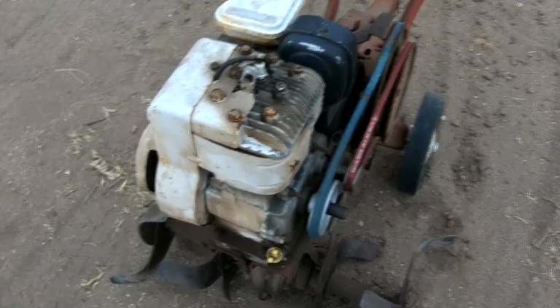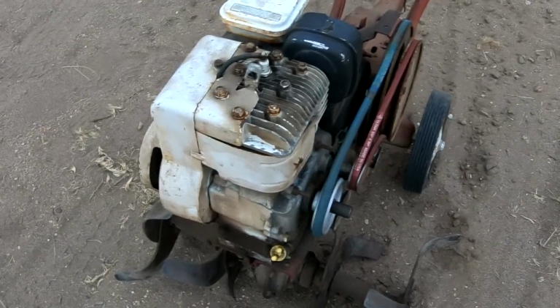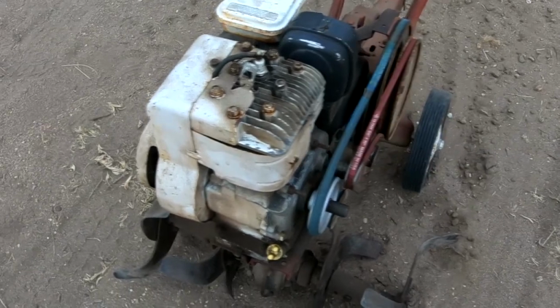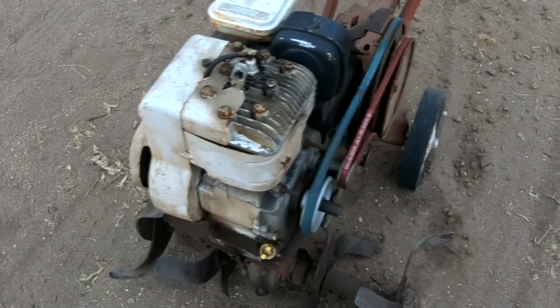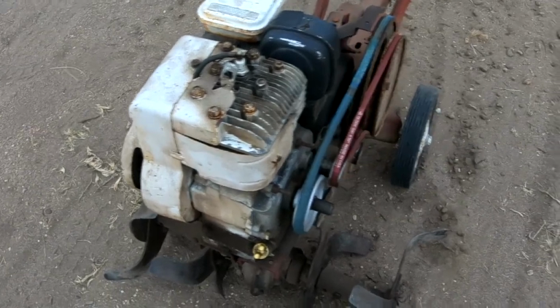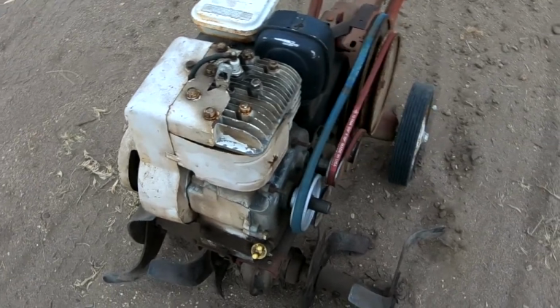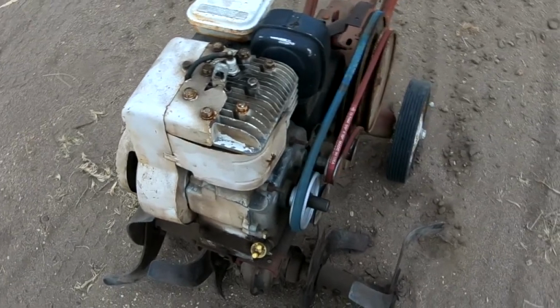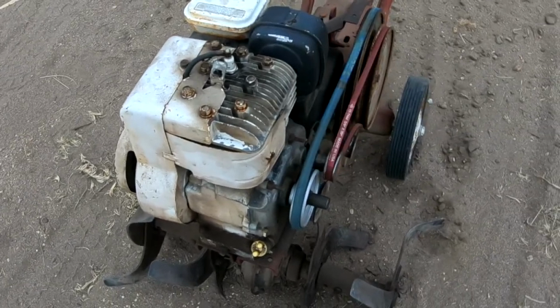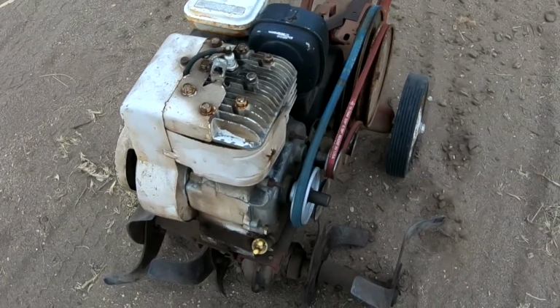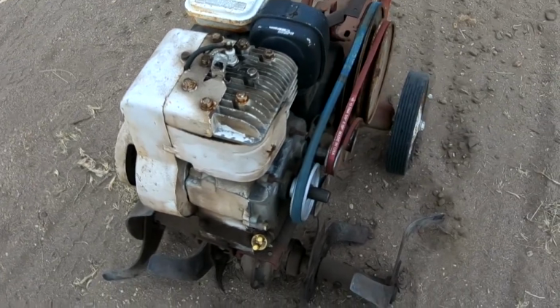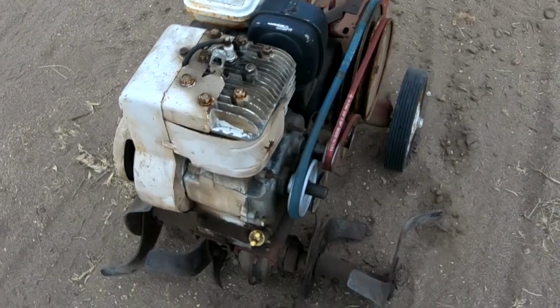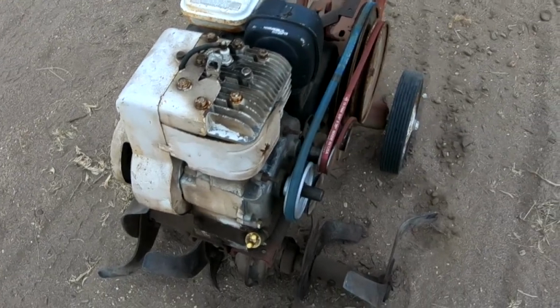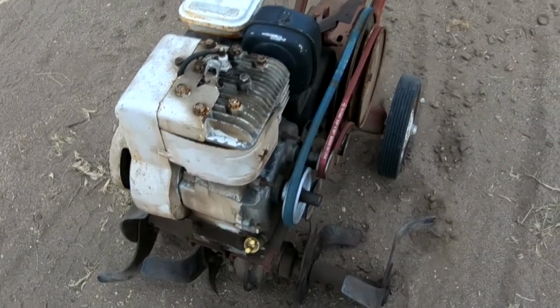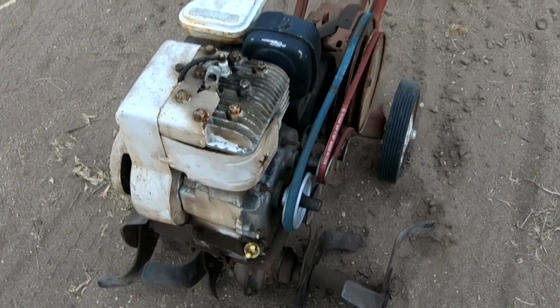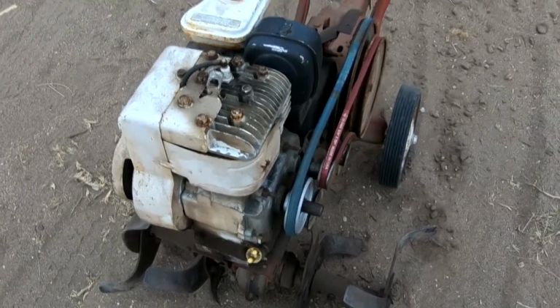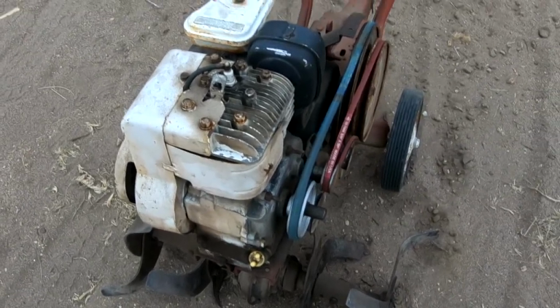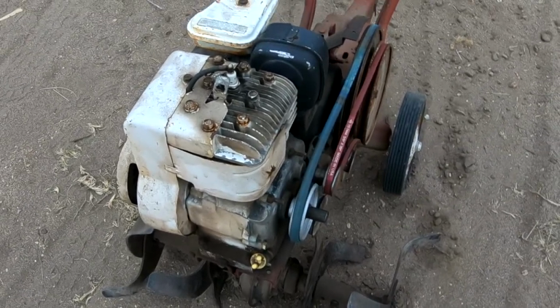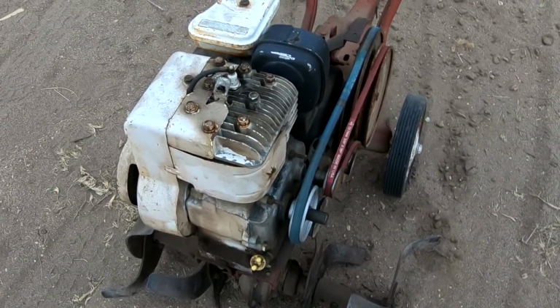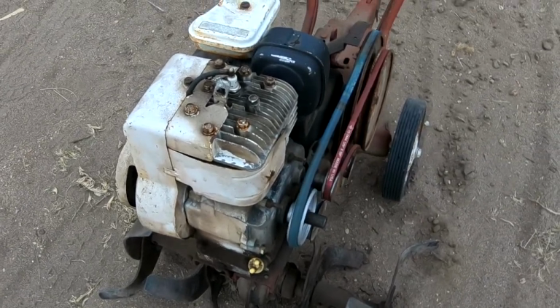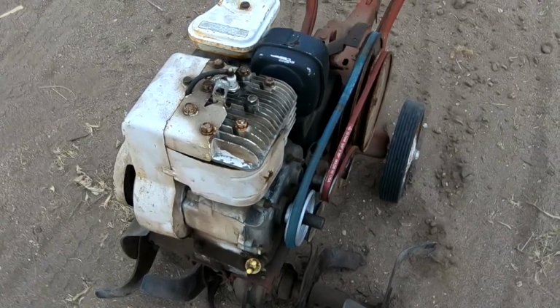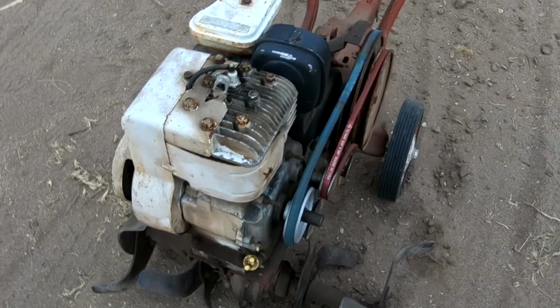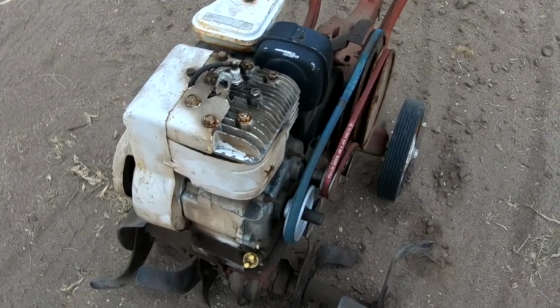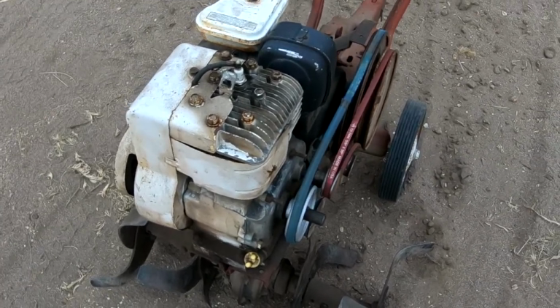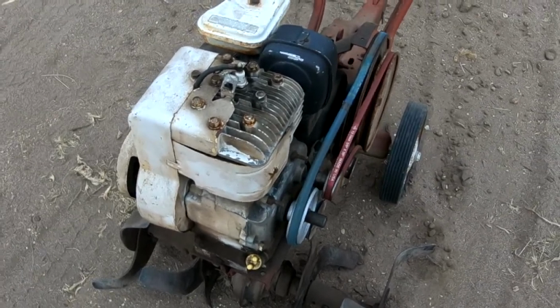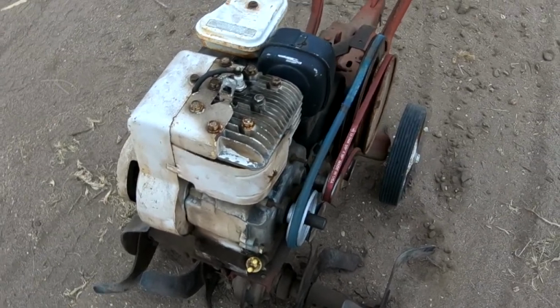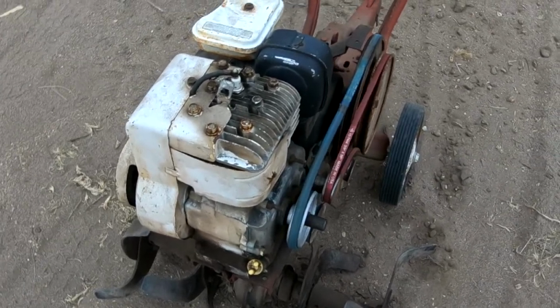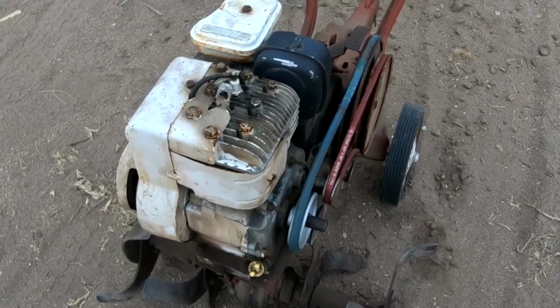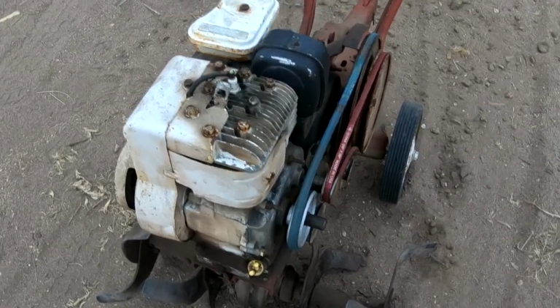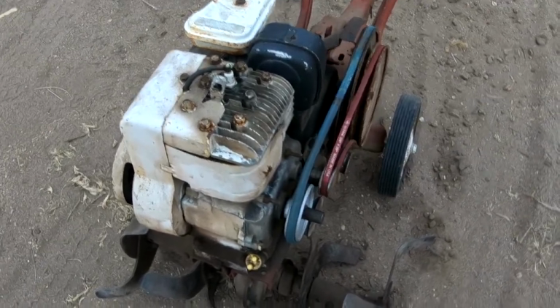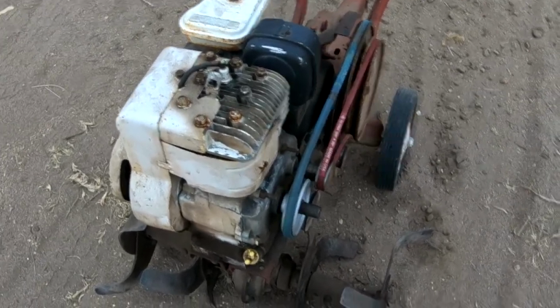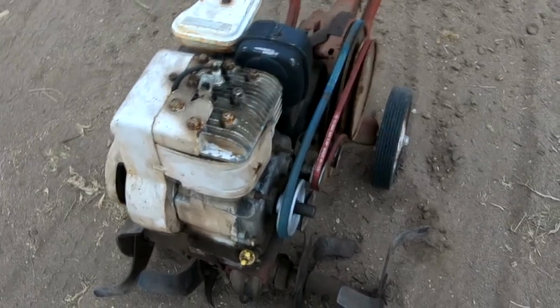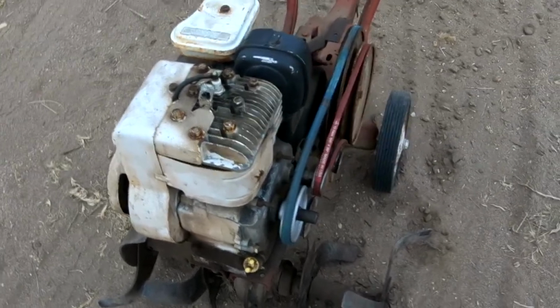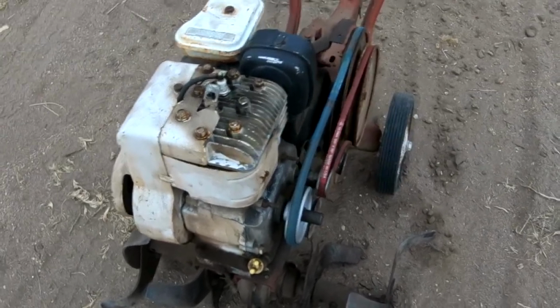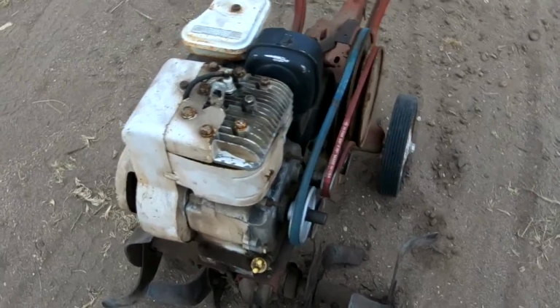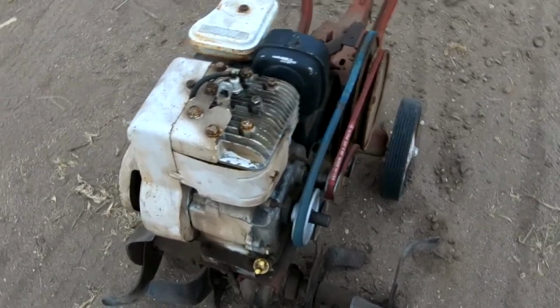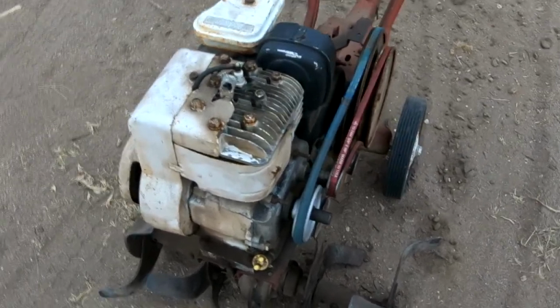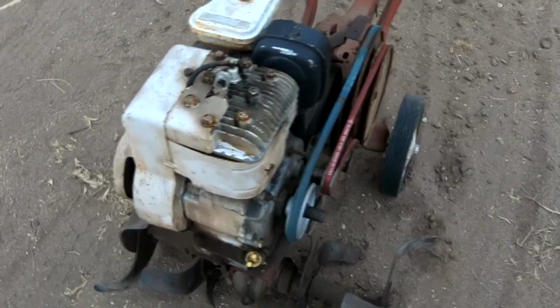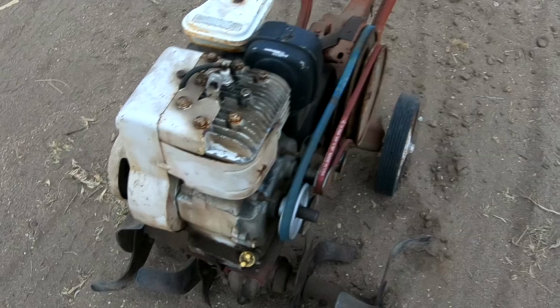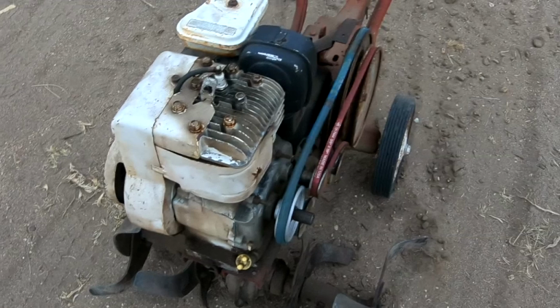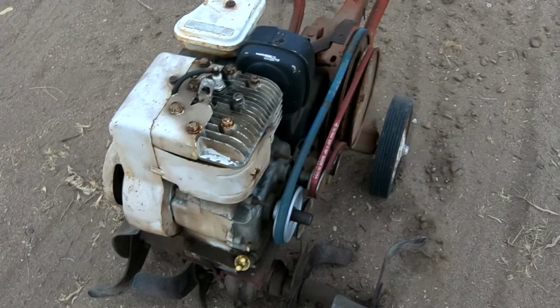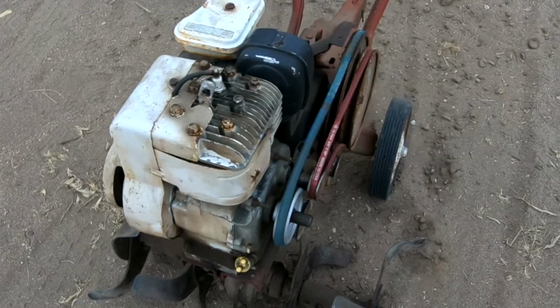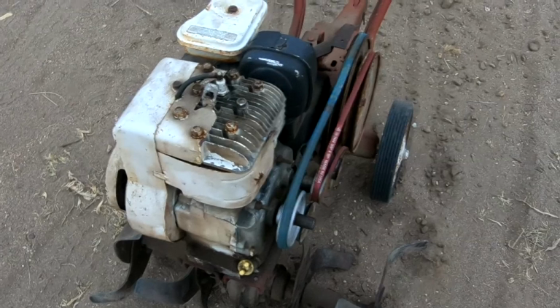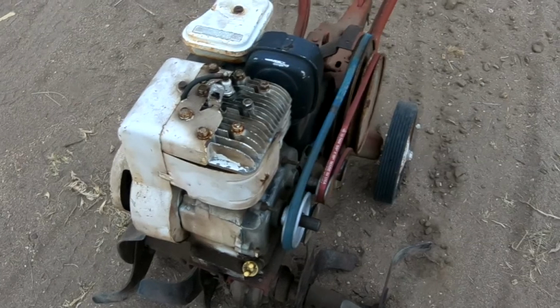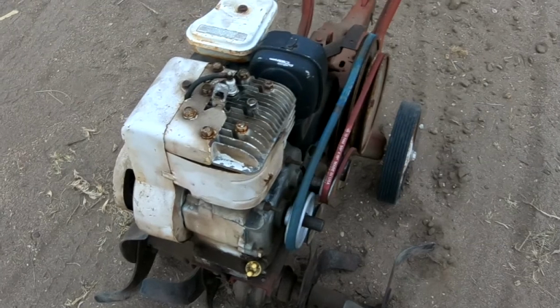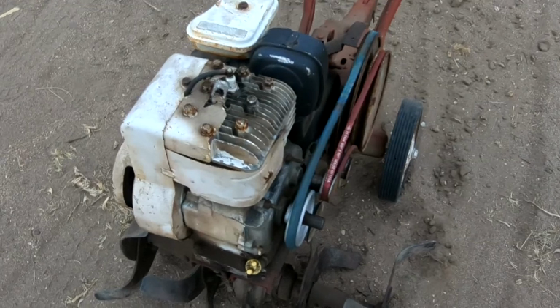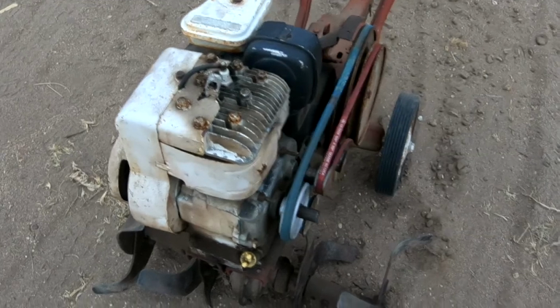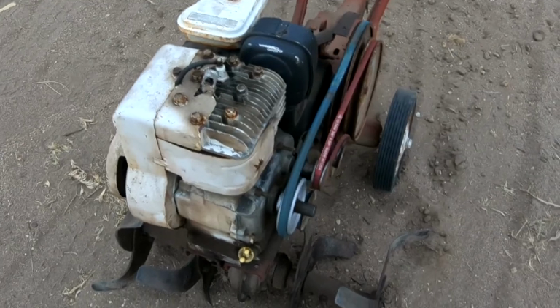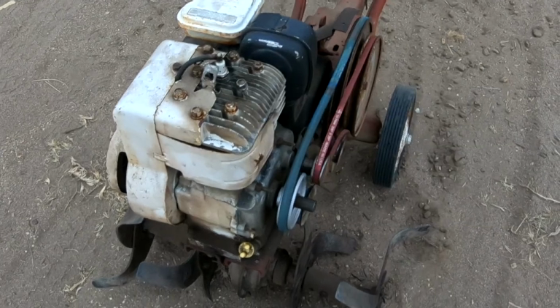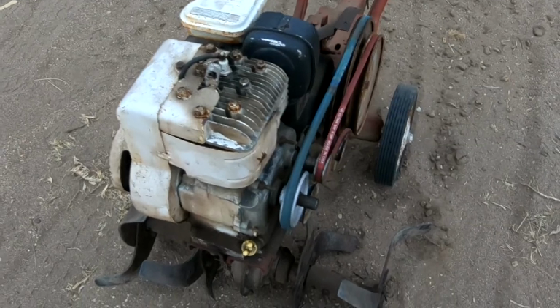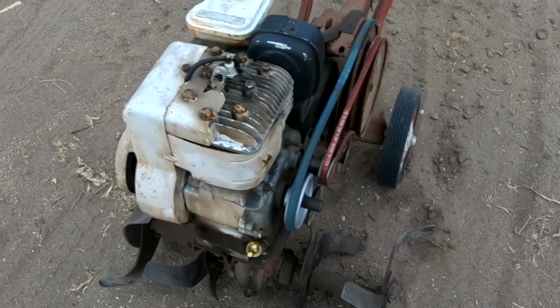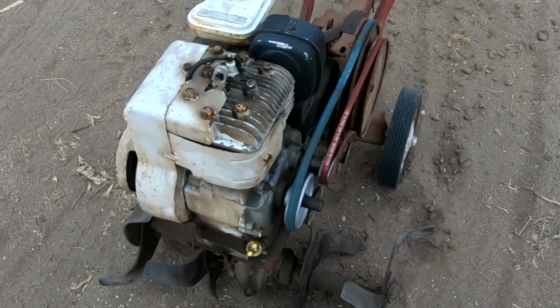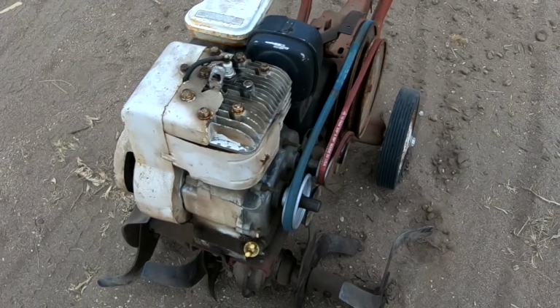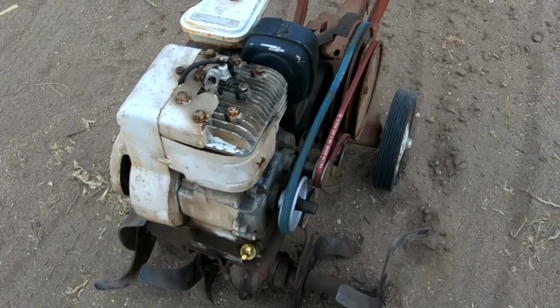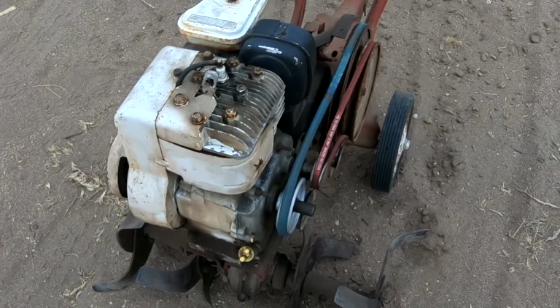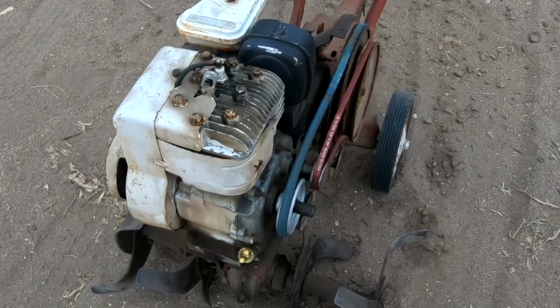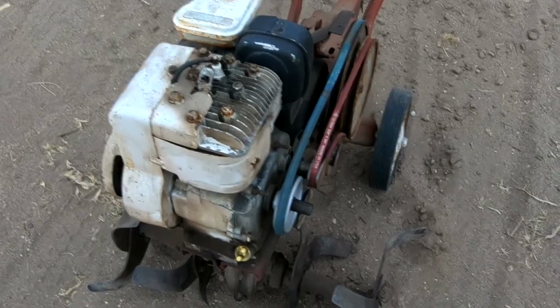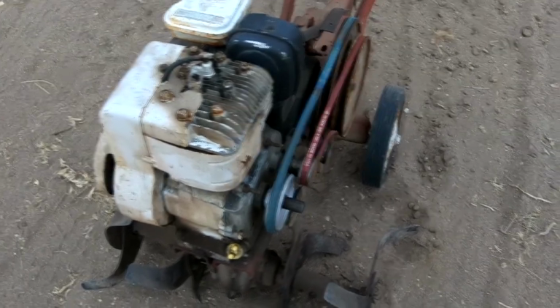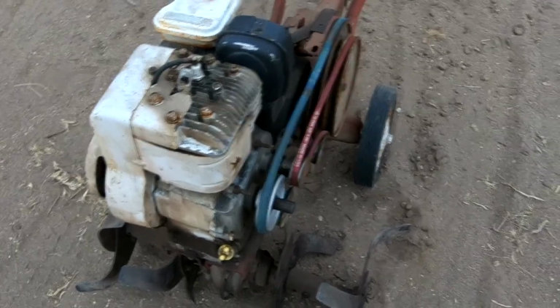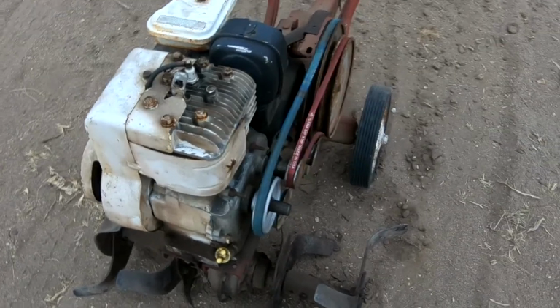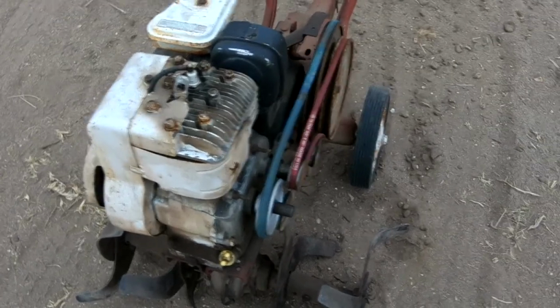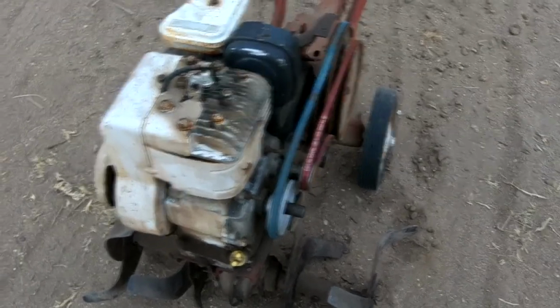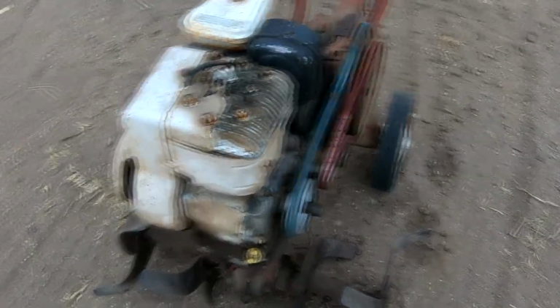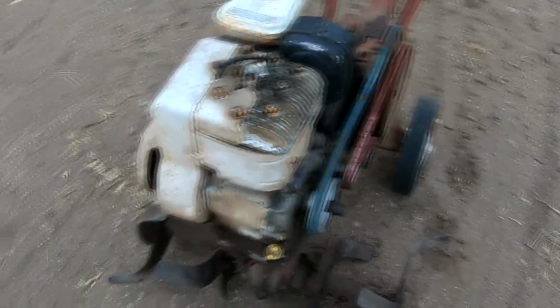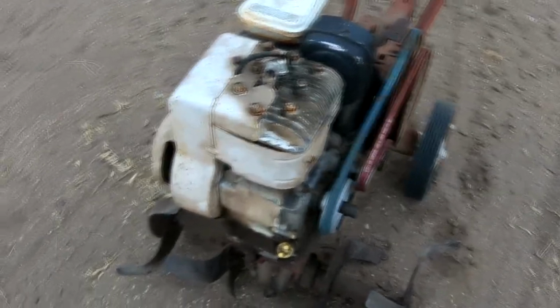The nice thing about an electronic ignition is that when you shut the throttle down all the way, it's supposed to kill the engine — not like the old point system where you had to use a kill switch. It's still going to use oil and throwing some smoke, but maybe as we run it more, that condition may help a little bit, clean up the cylinder wall. Even if it doesn't, it was a free machine and I've only got a total of 80 bucks in it — cheaper than renting one for a day.